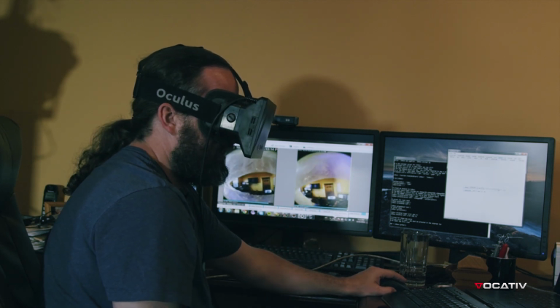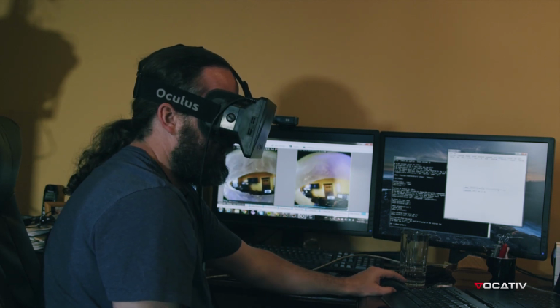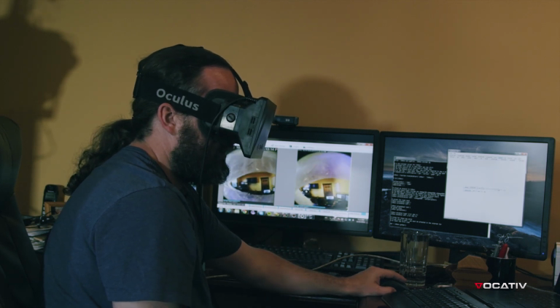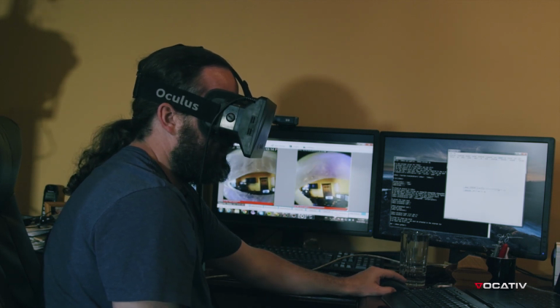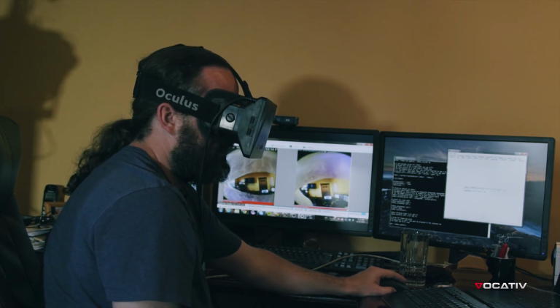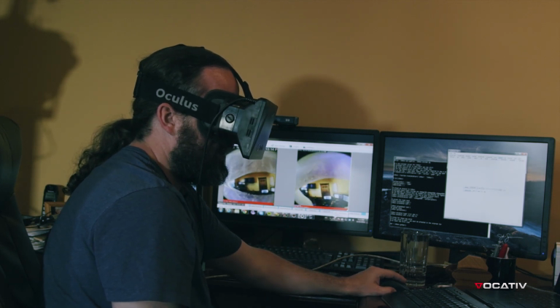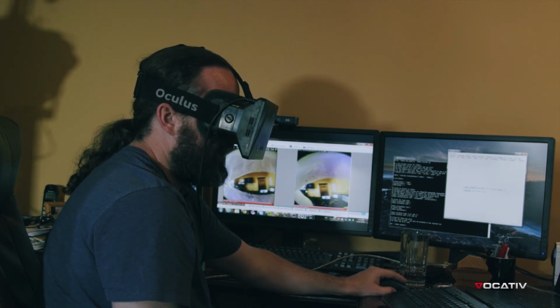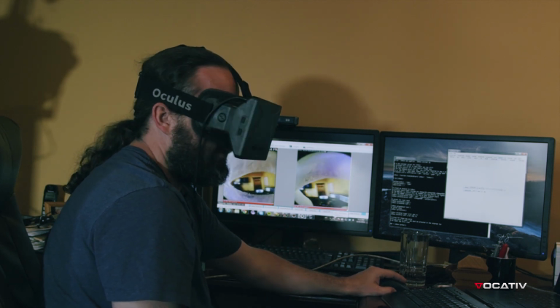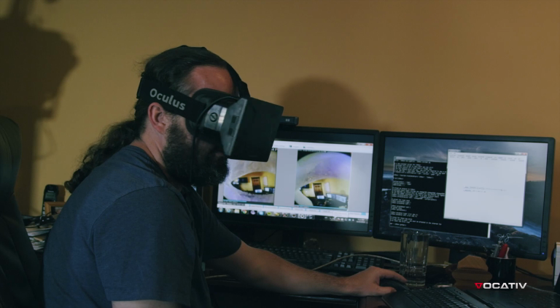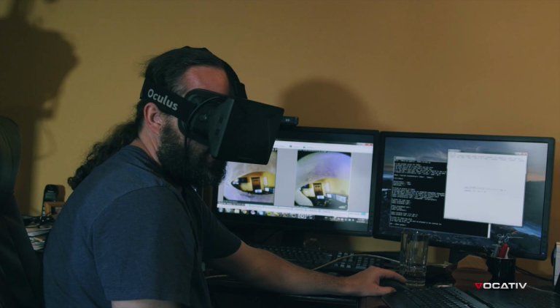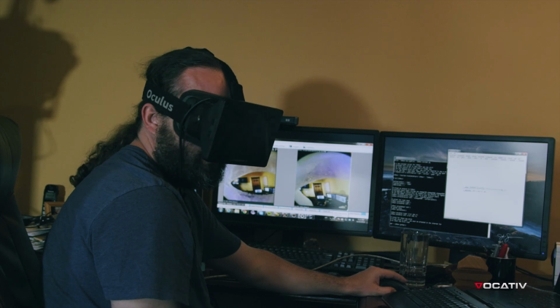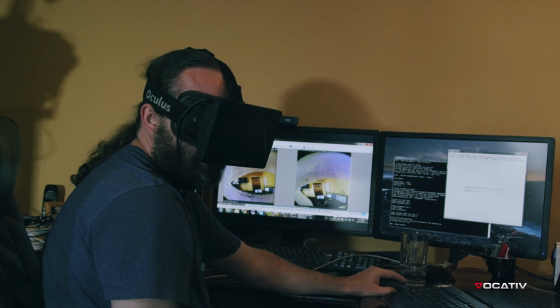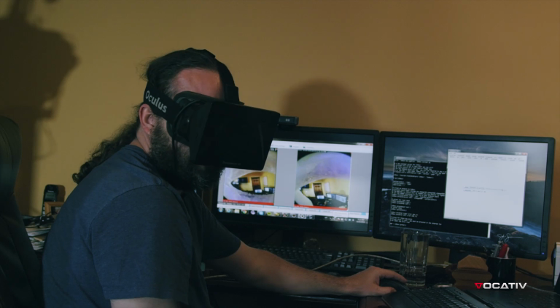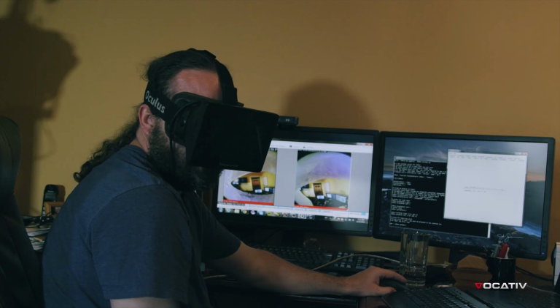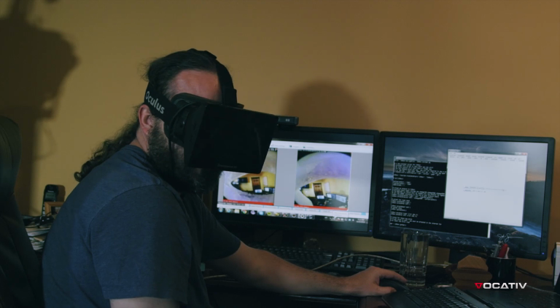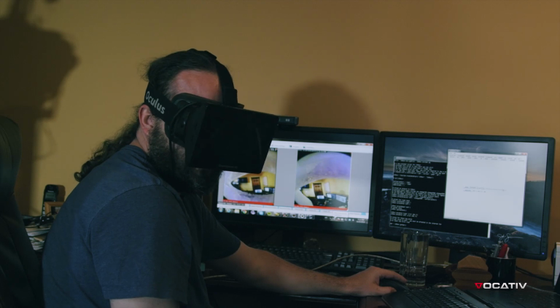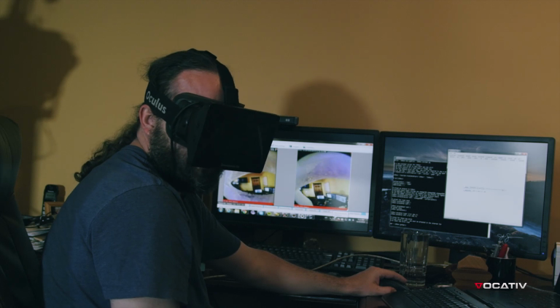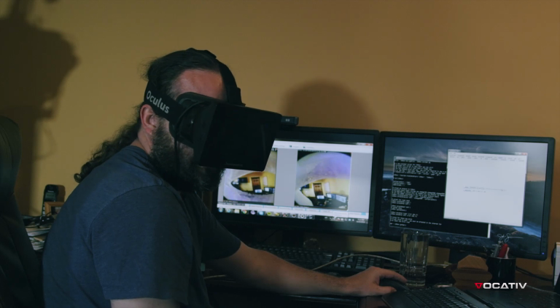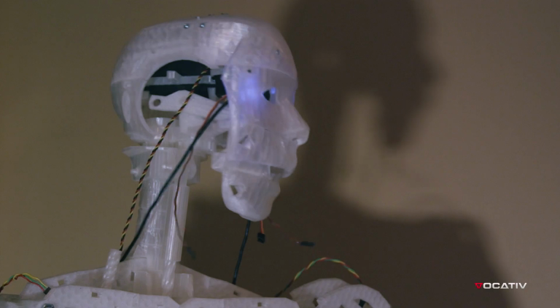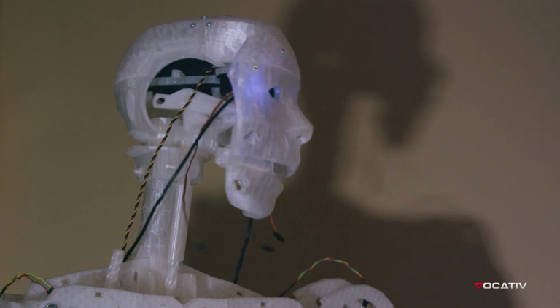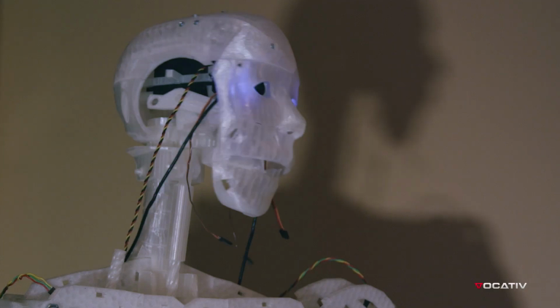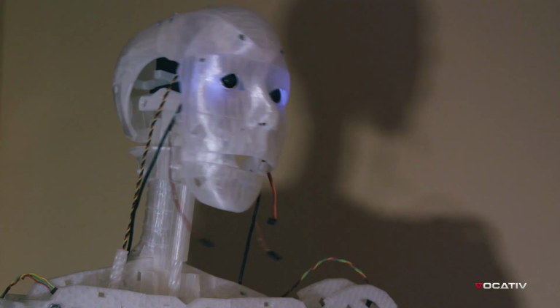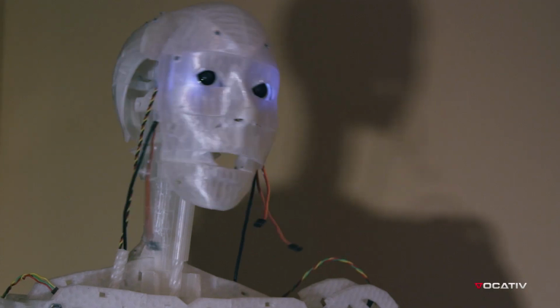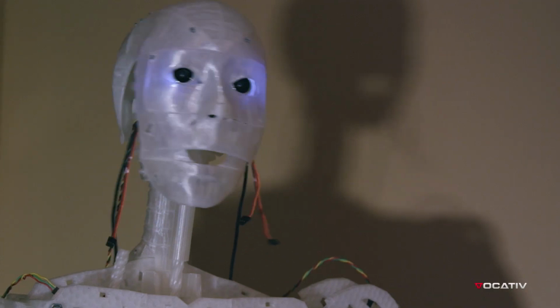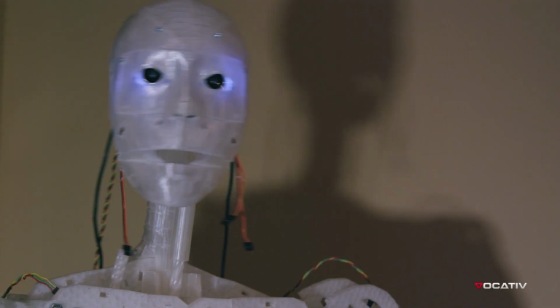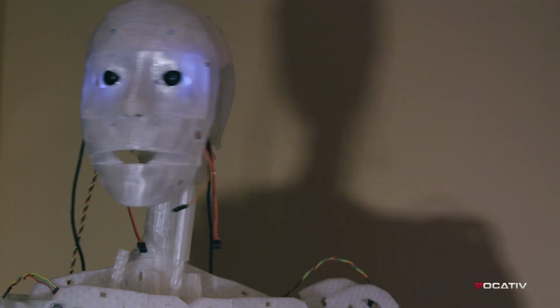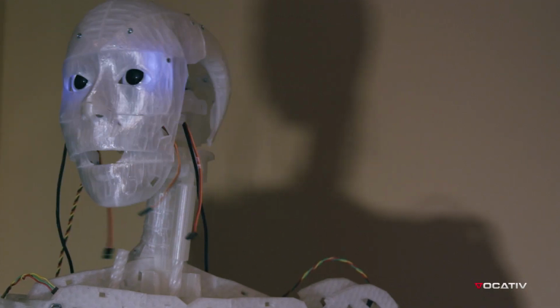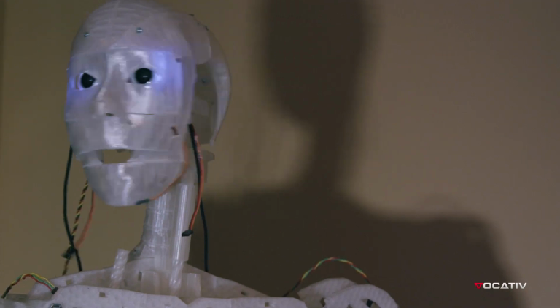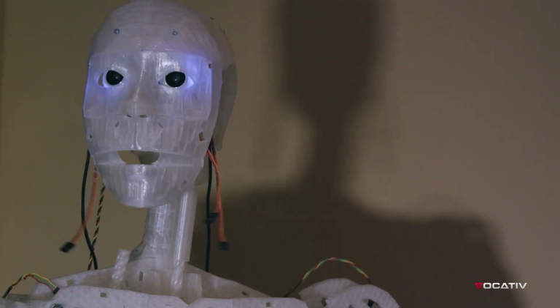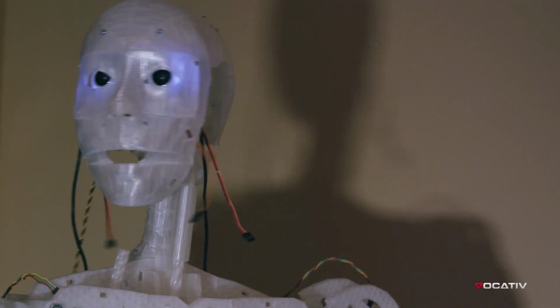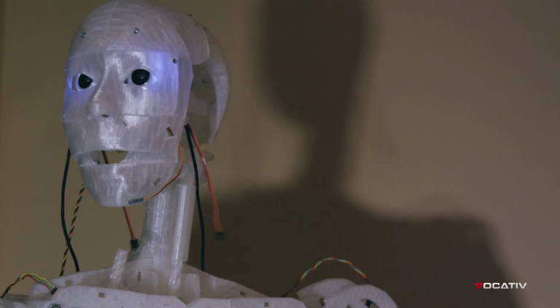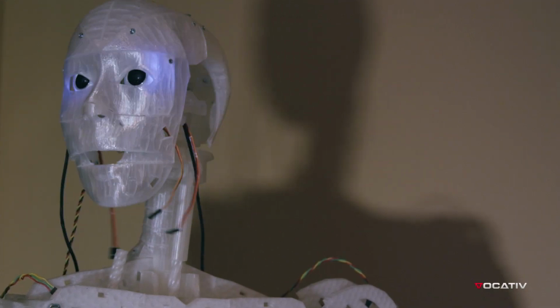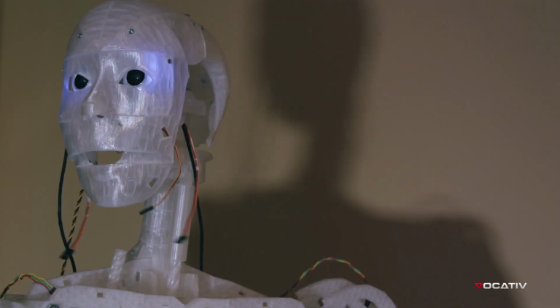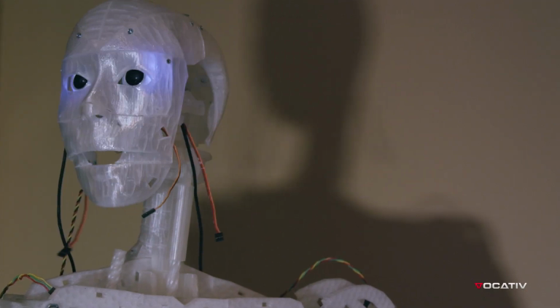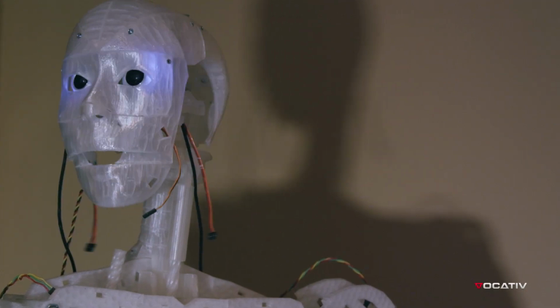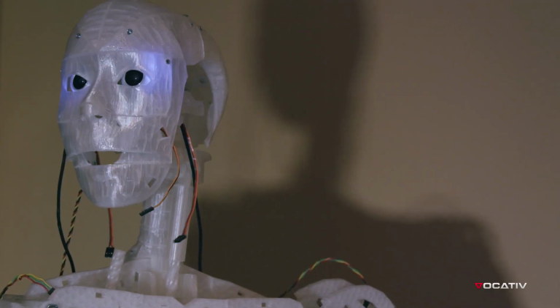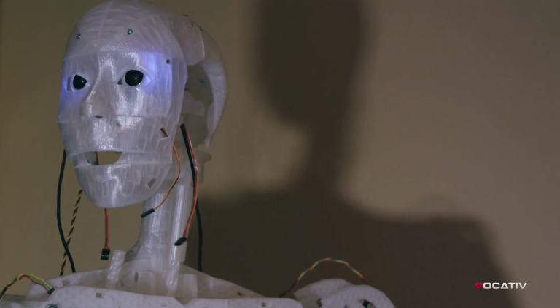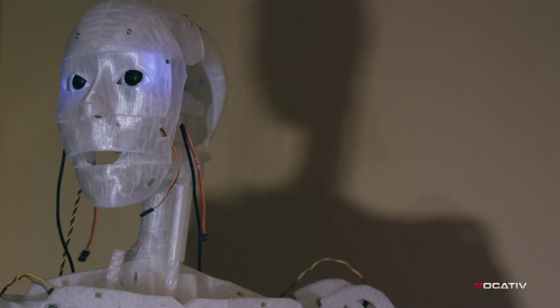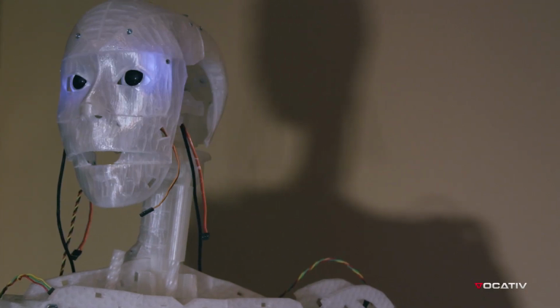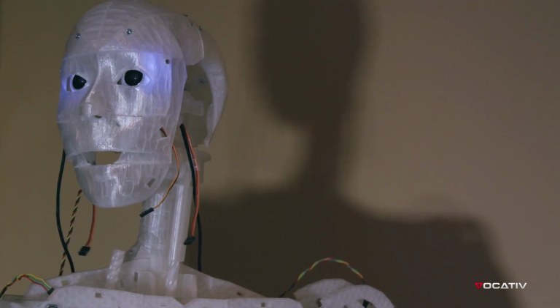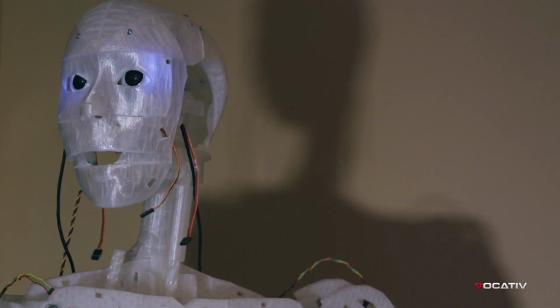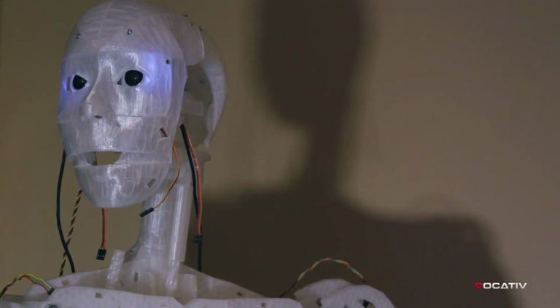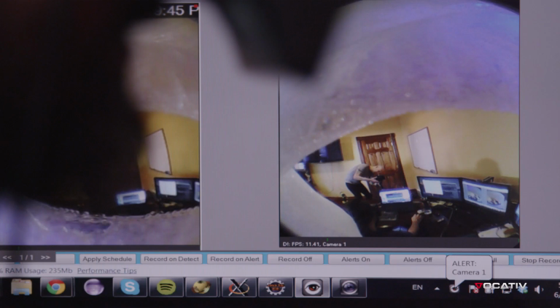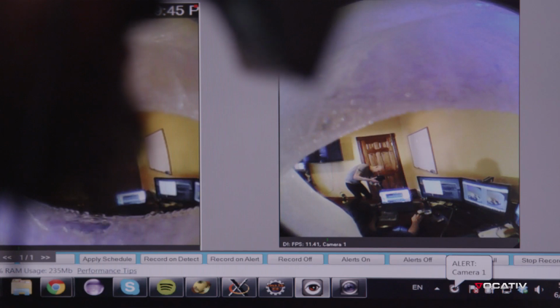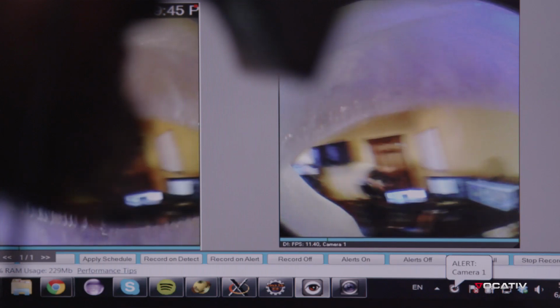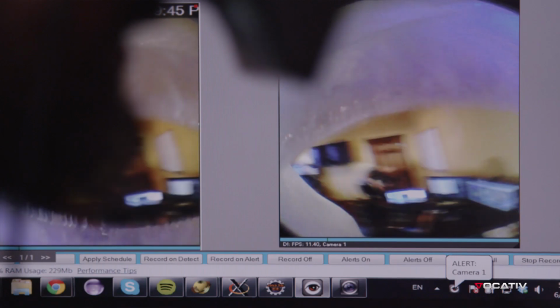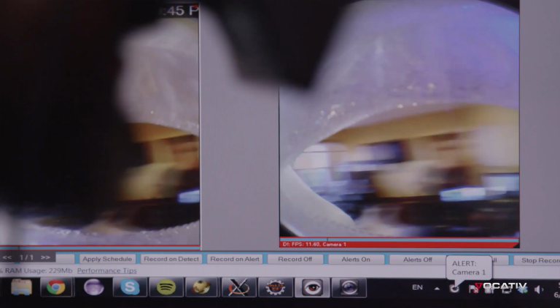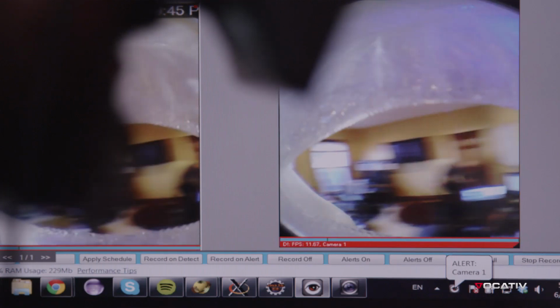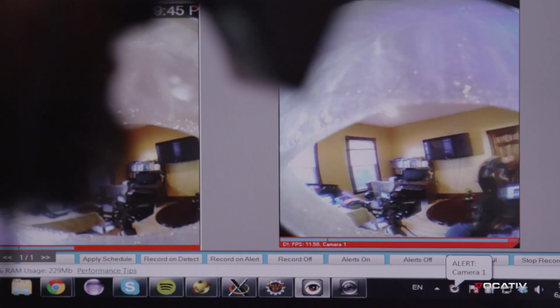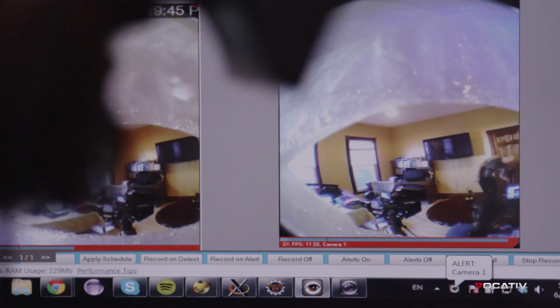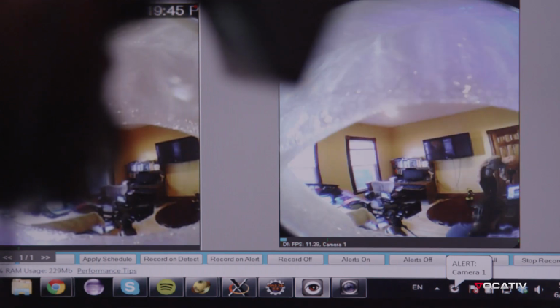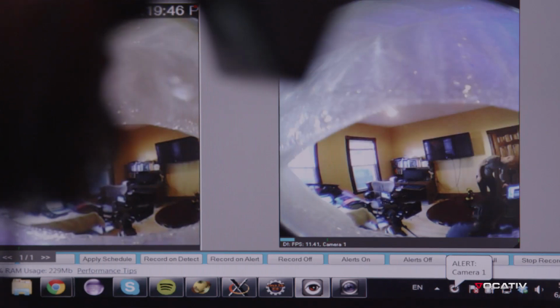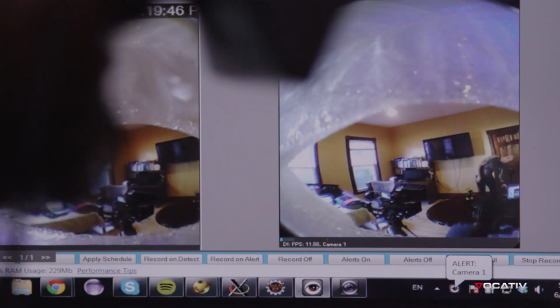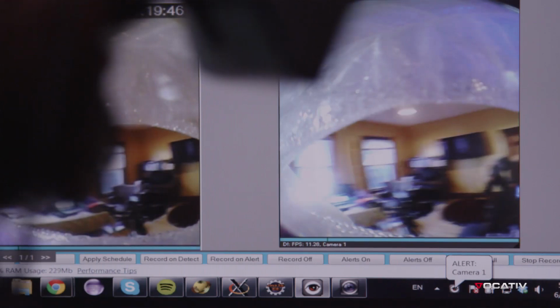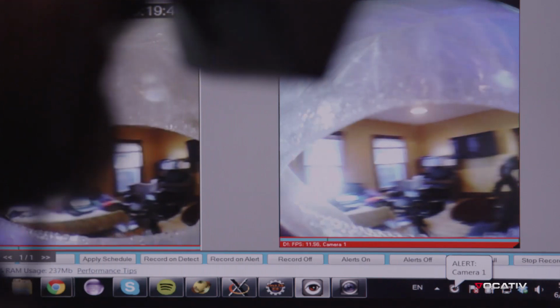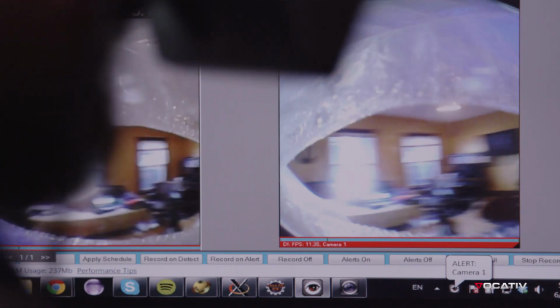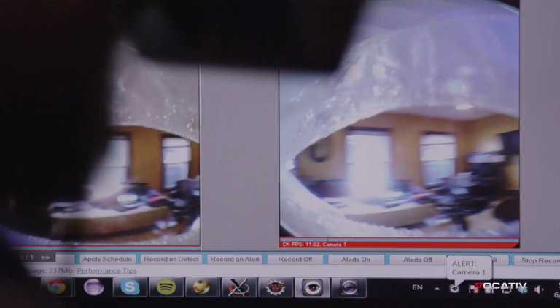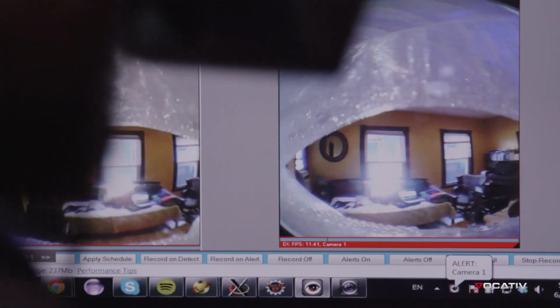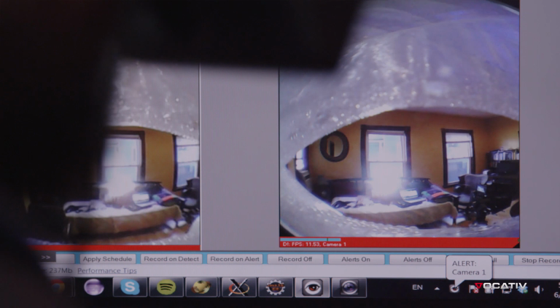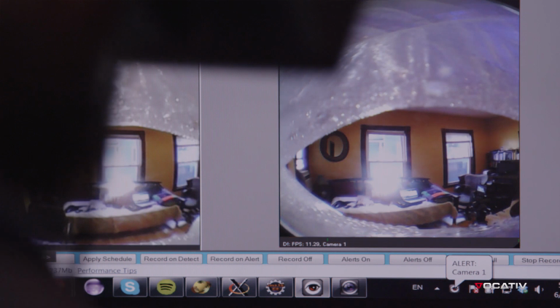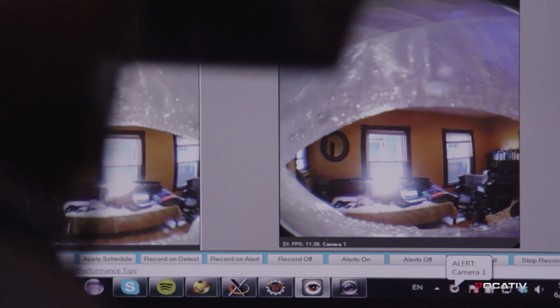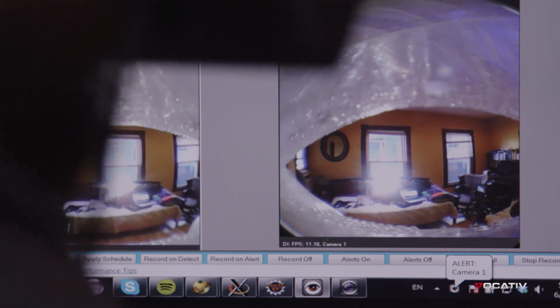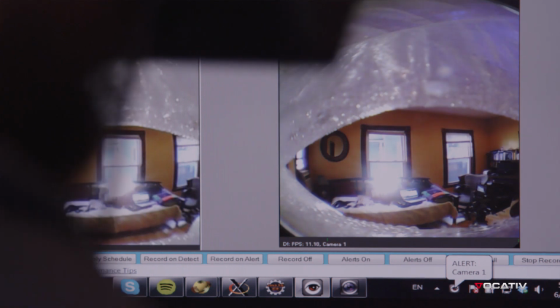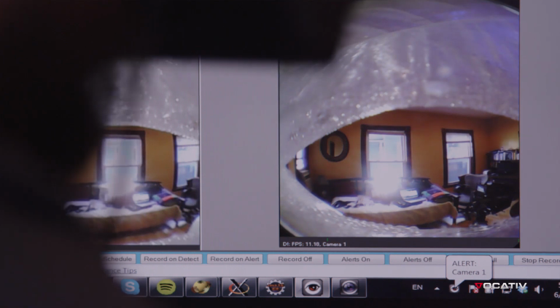Now I'm looking to the right and the head turns to the right. Now I'm looking to the left and the head is turning to the left.